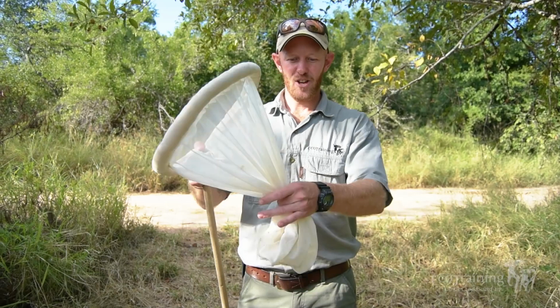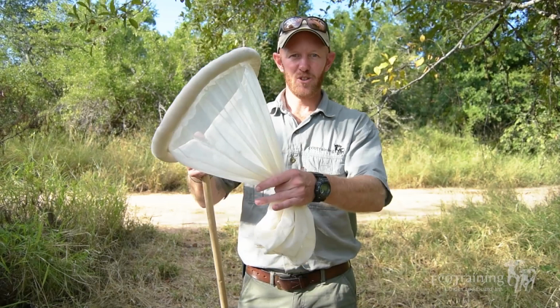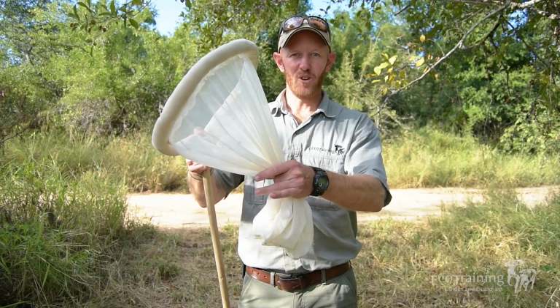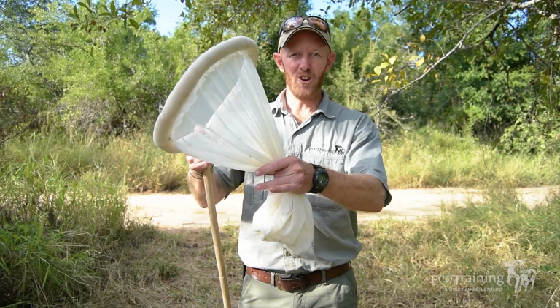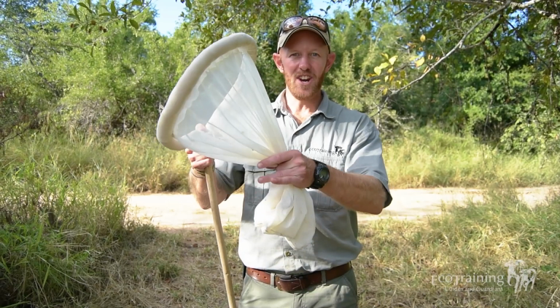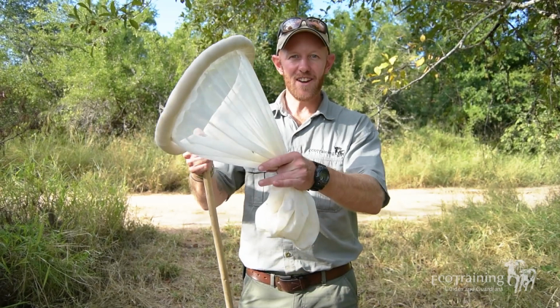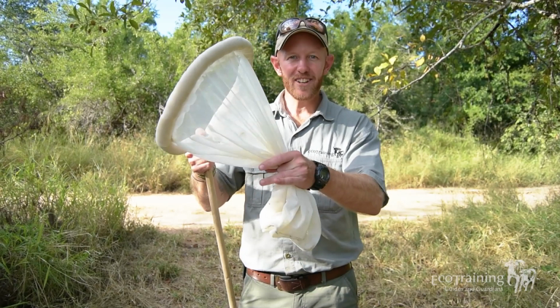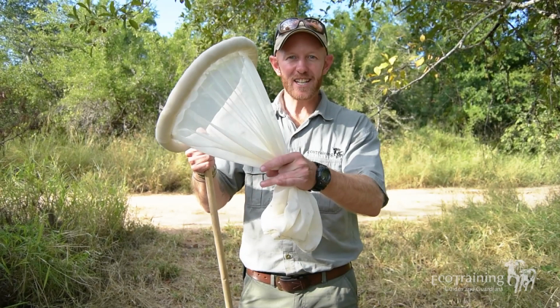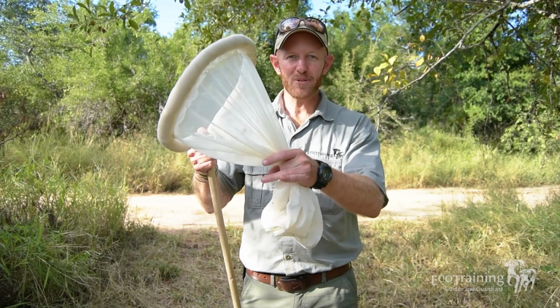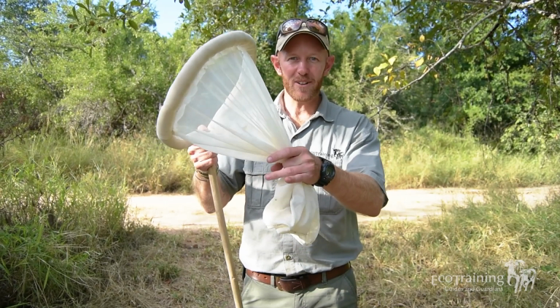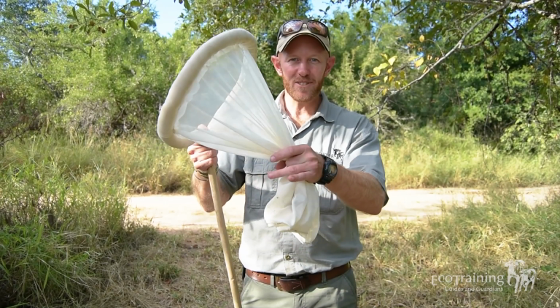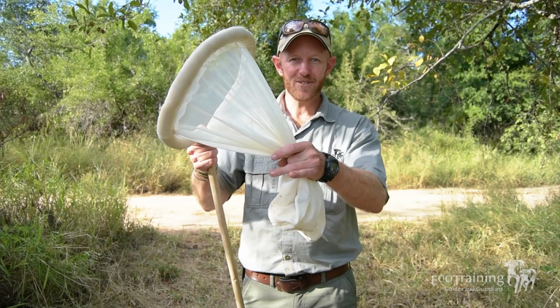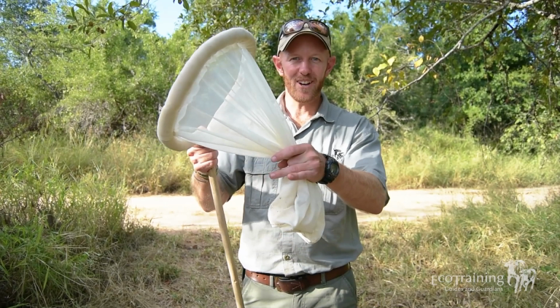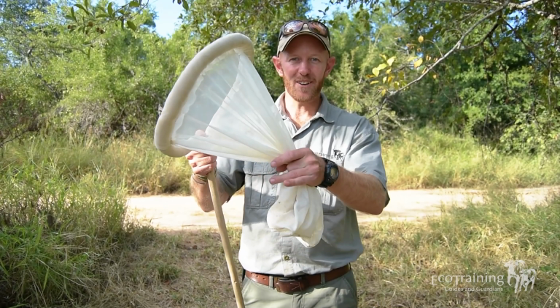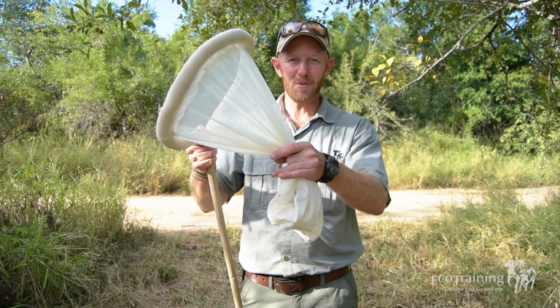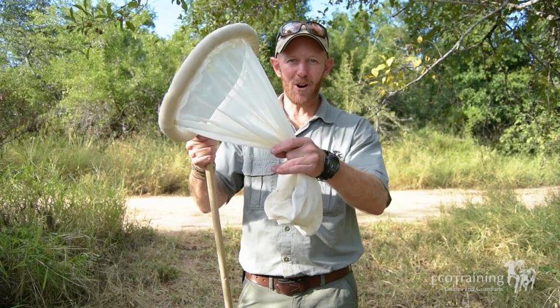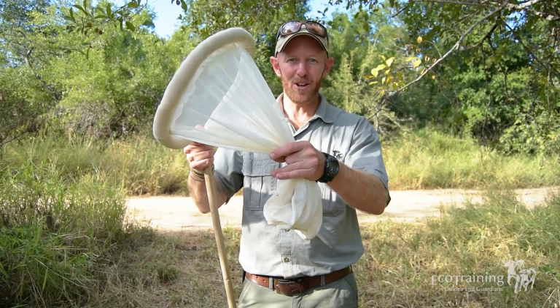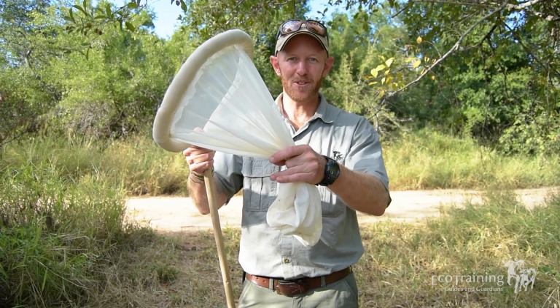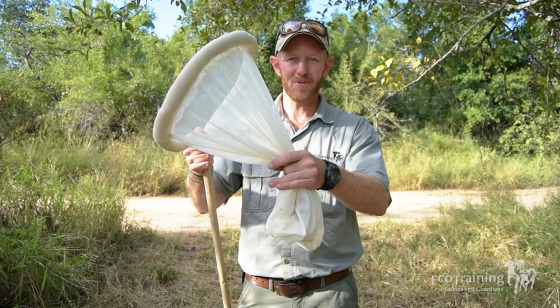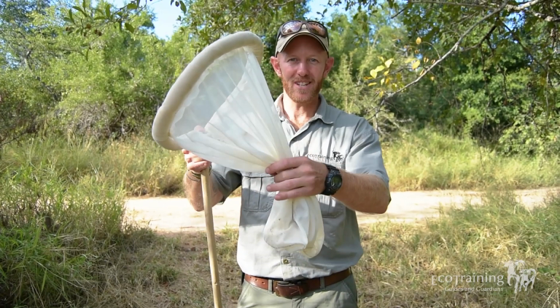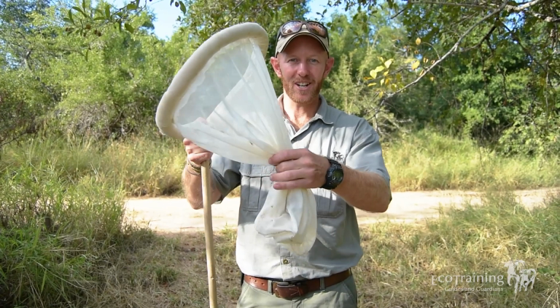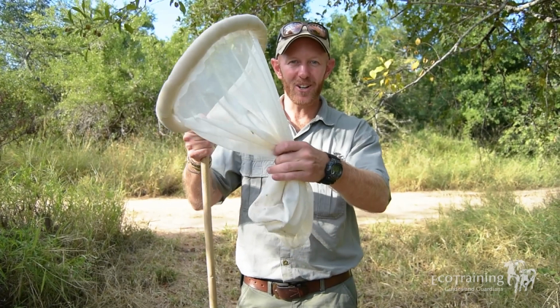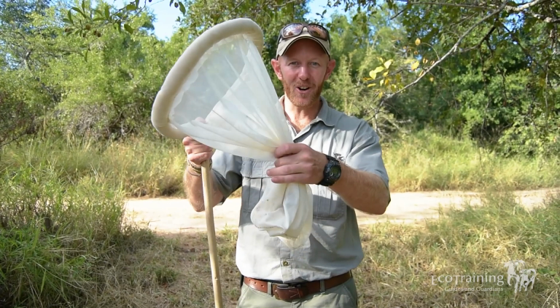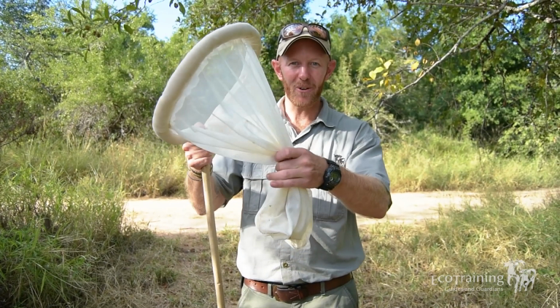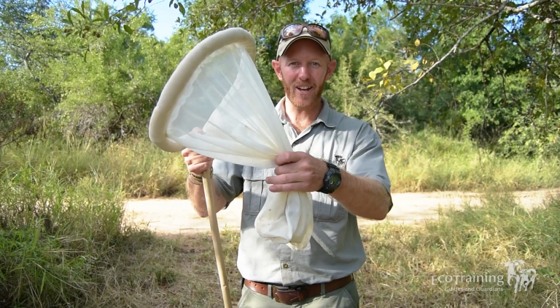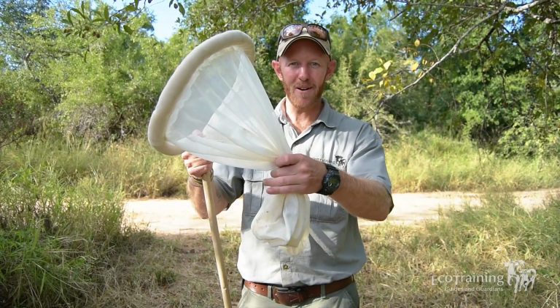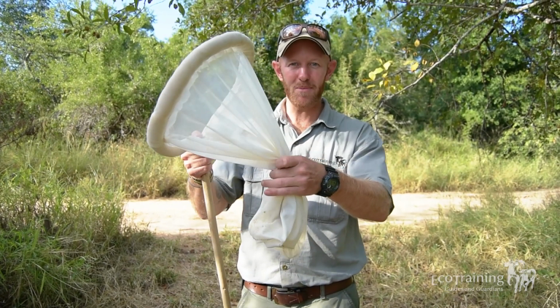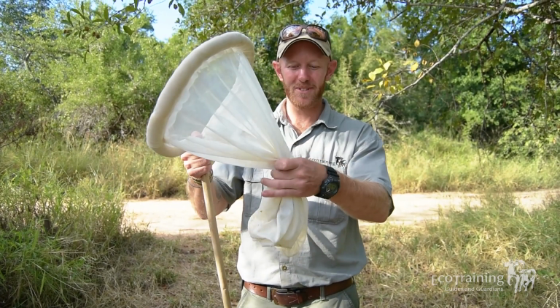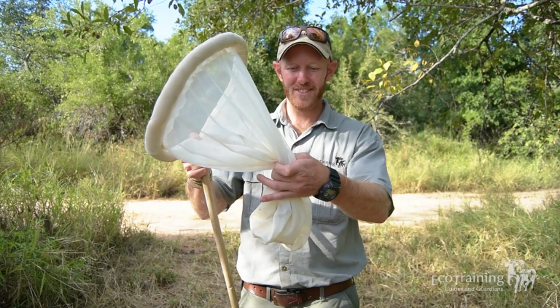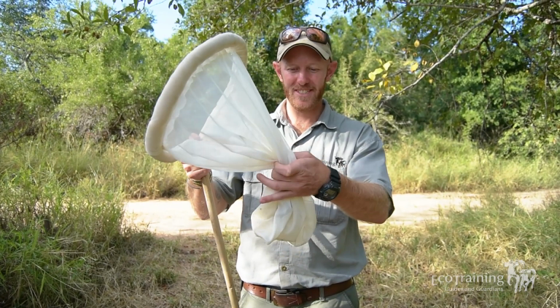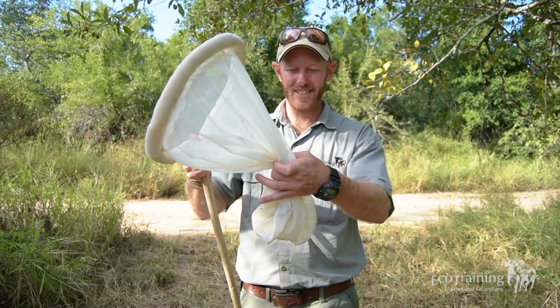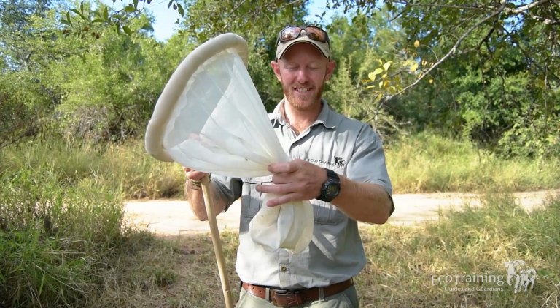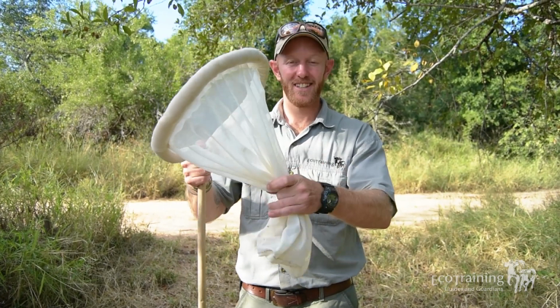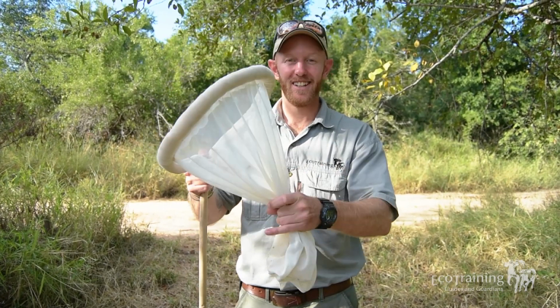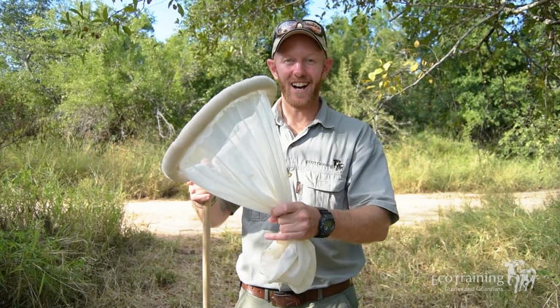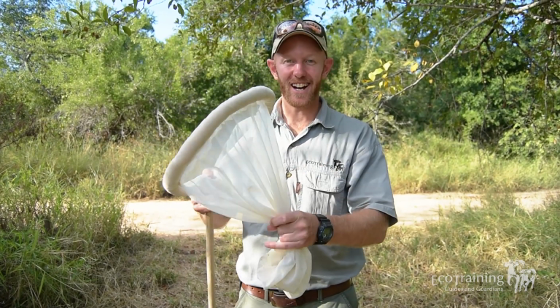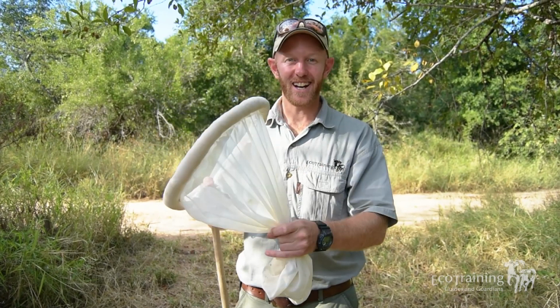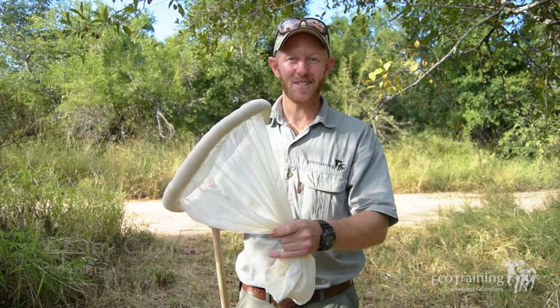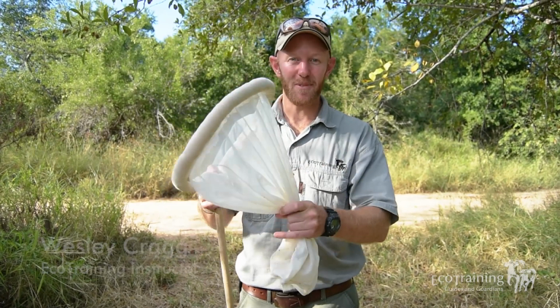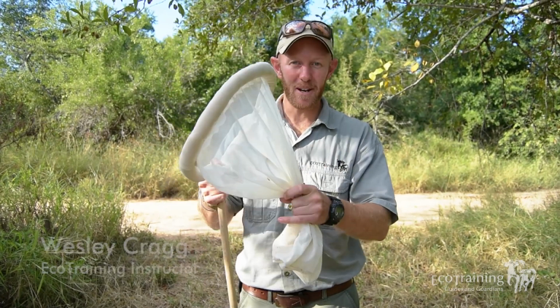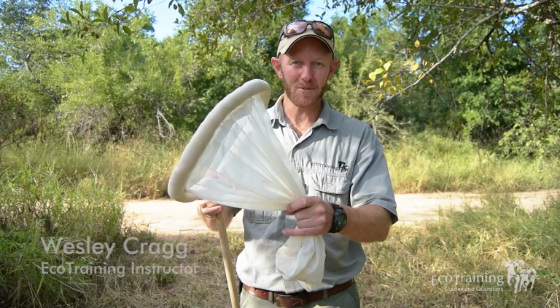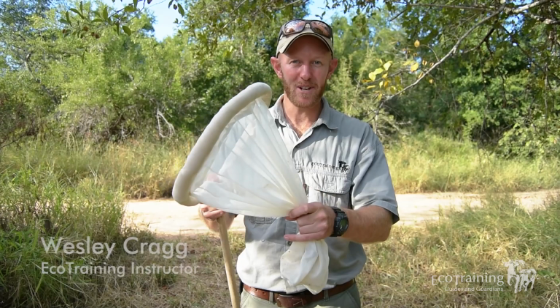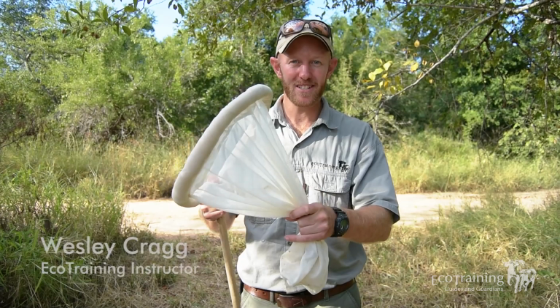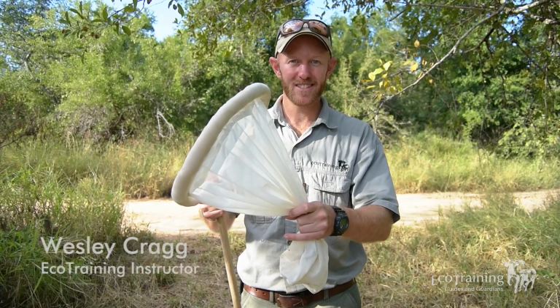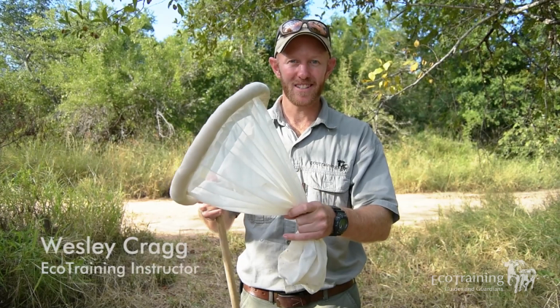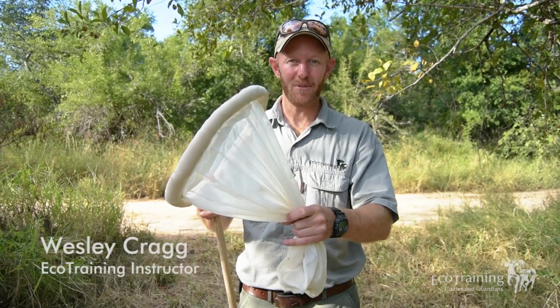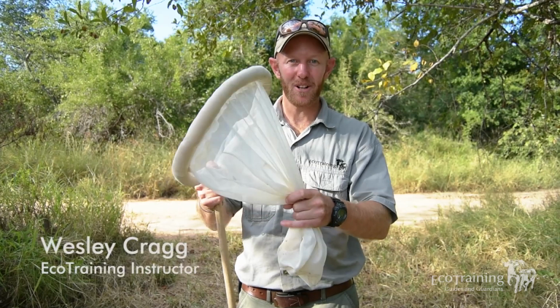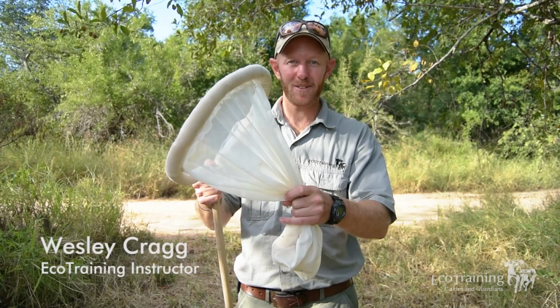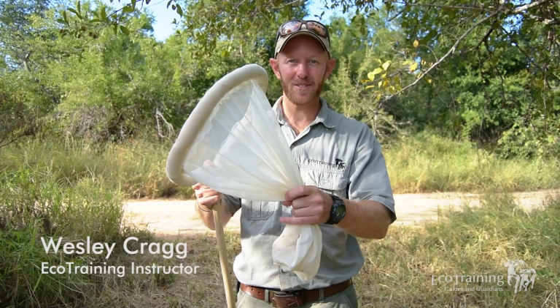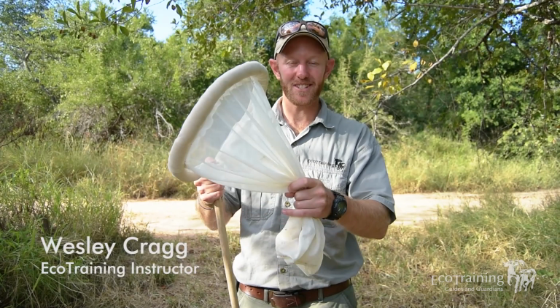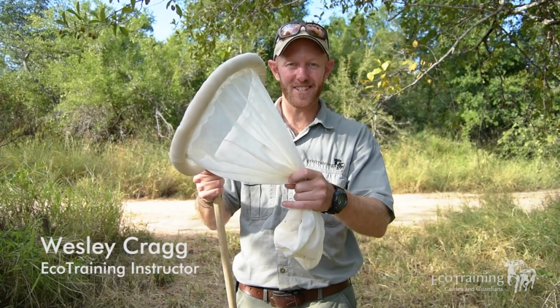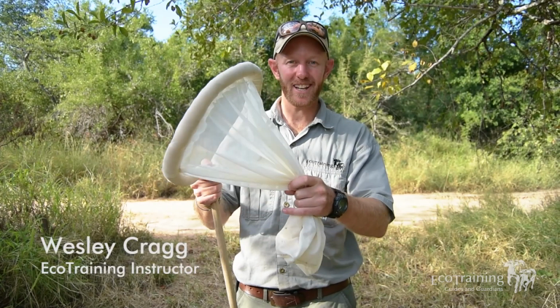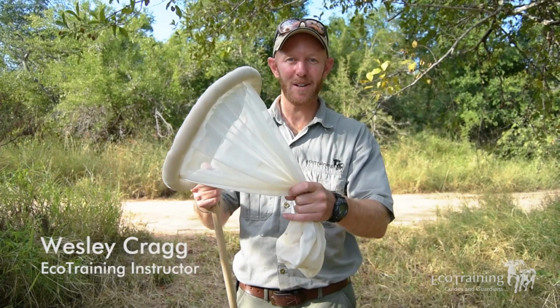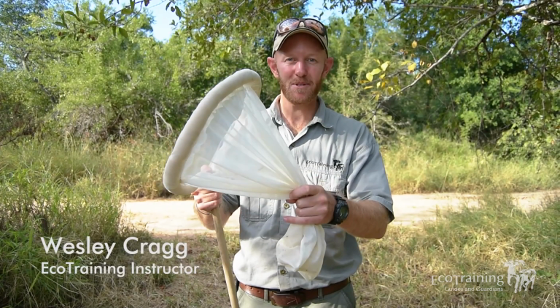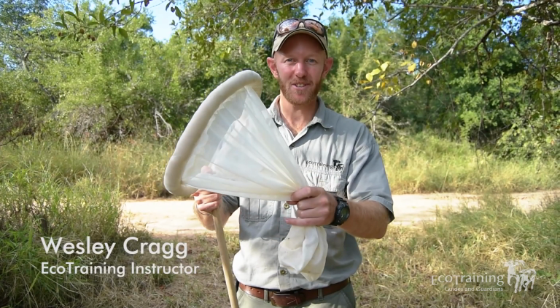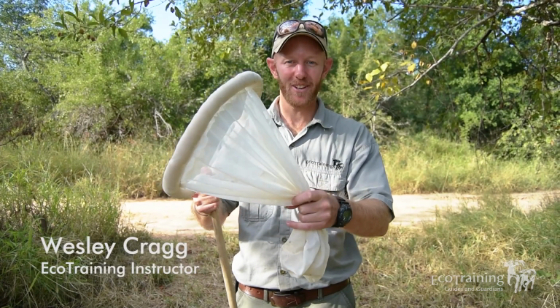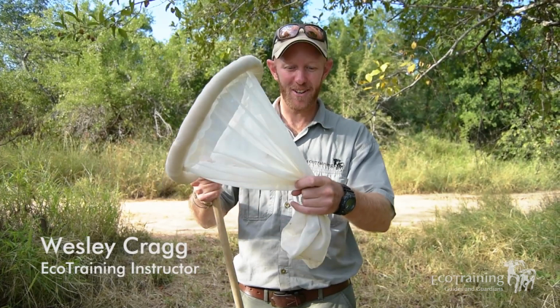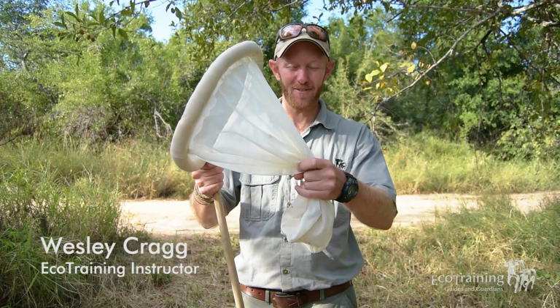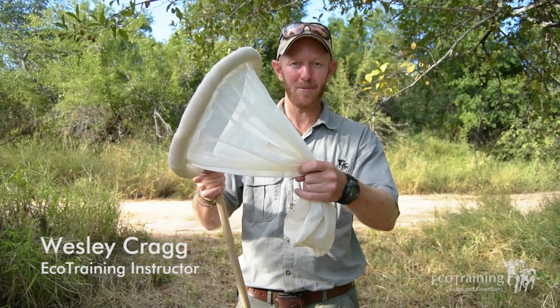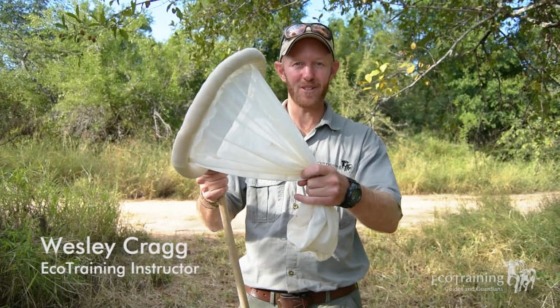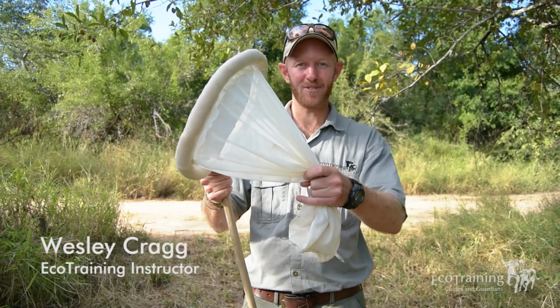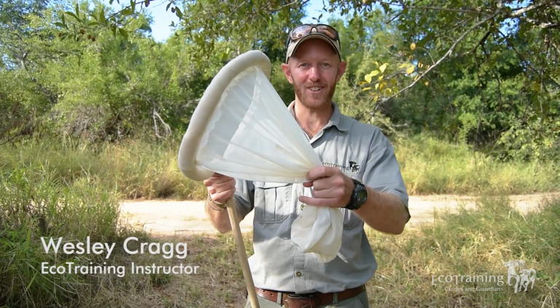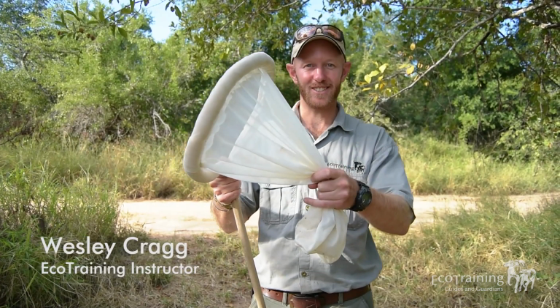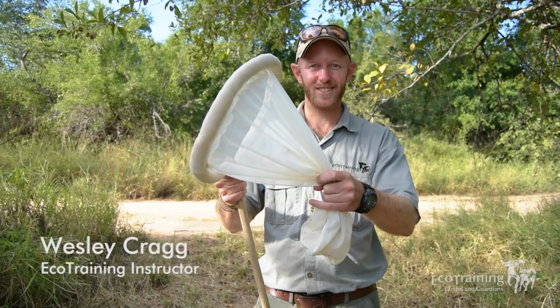You'll never guess what I've just found in the bathrooms at Karangwe camp. Hi guys, my name is Wes and welcome to the second episode of Fabulous Frogs.